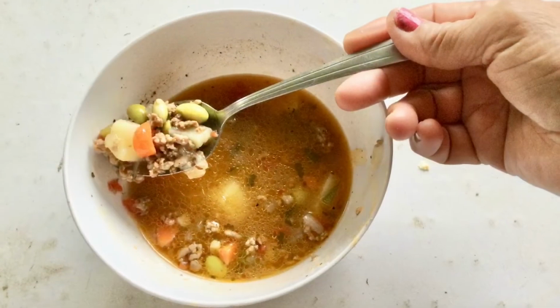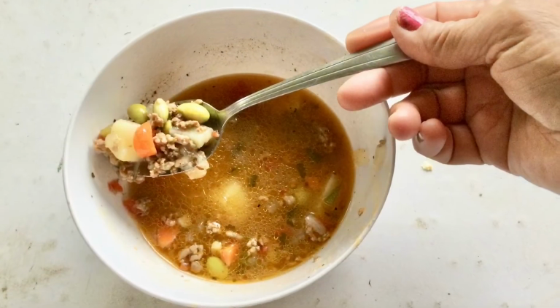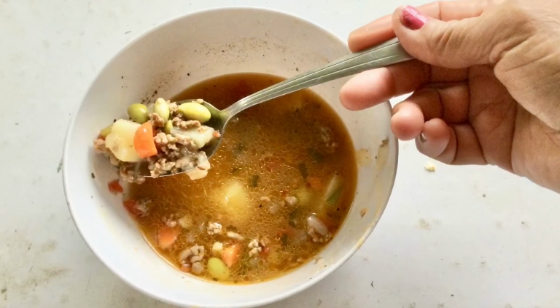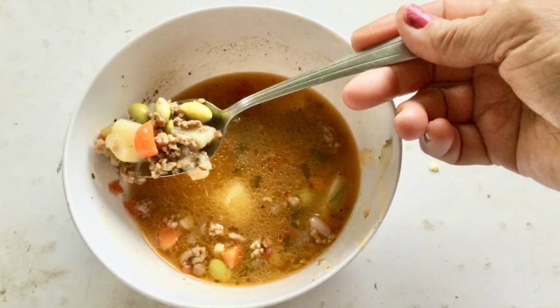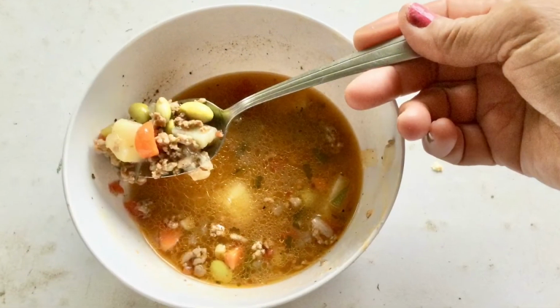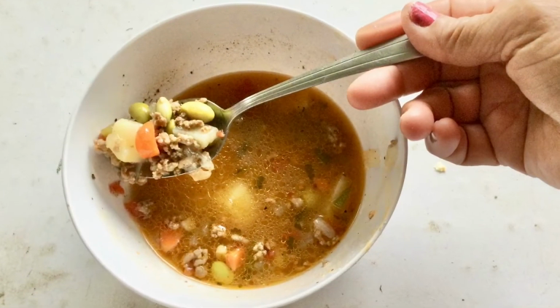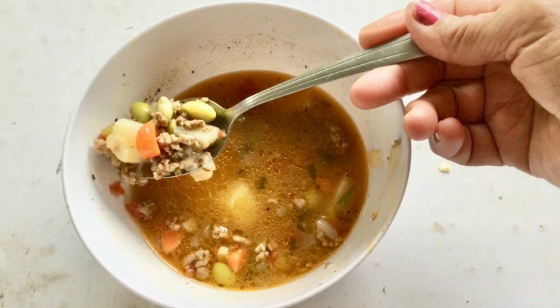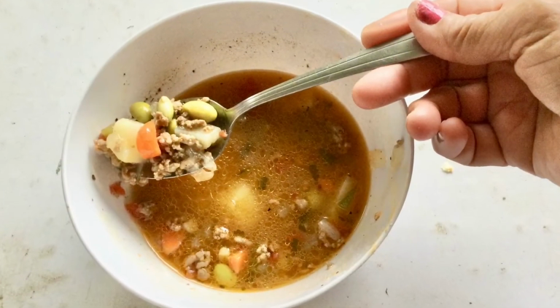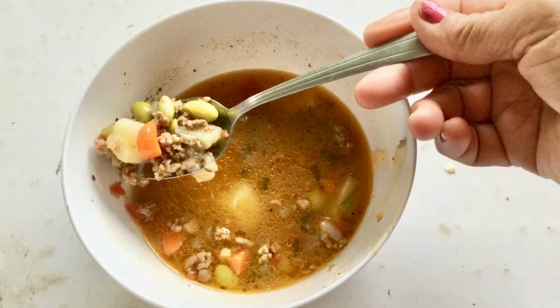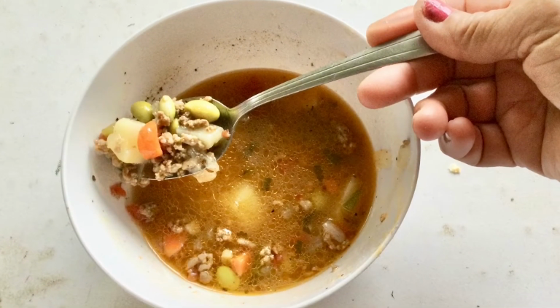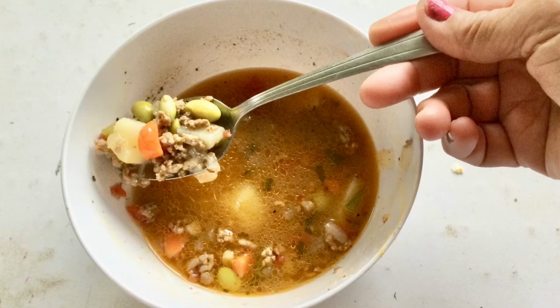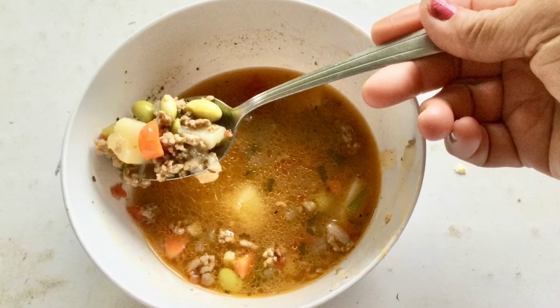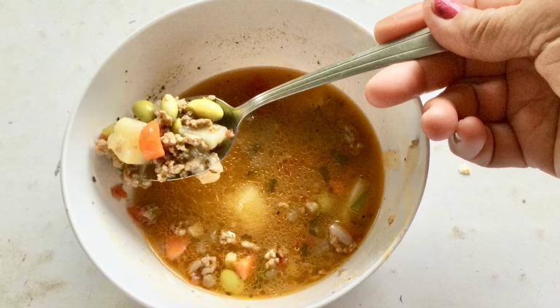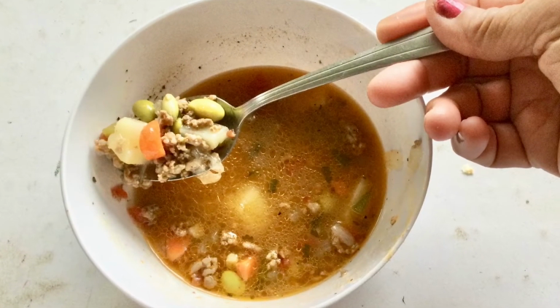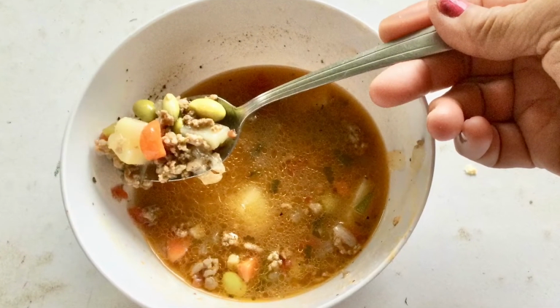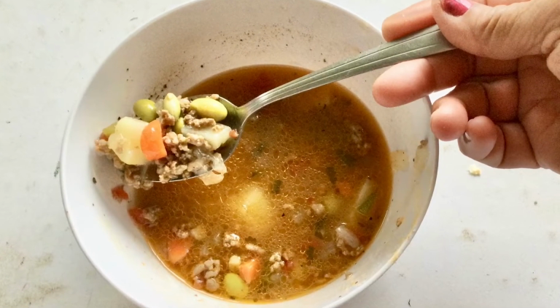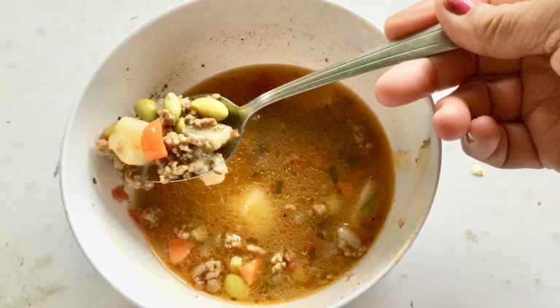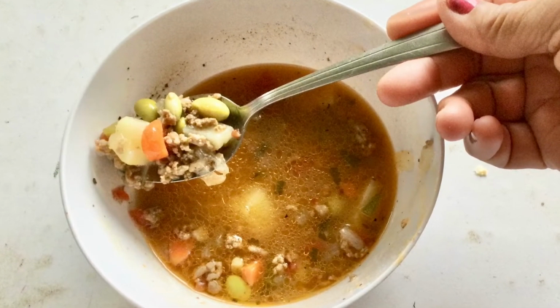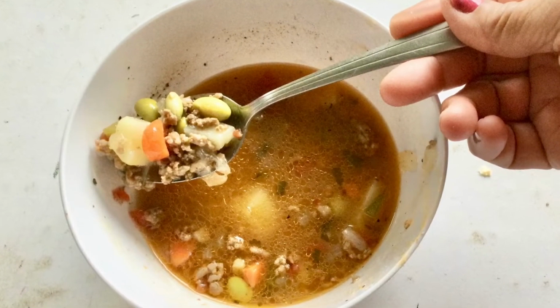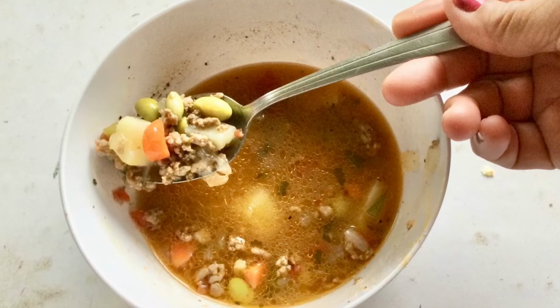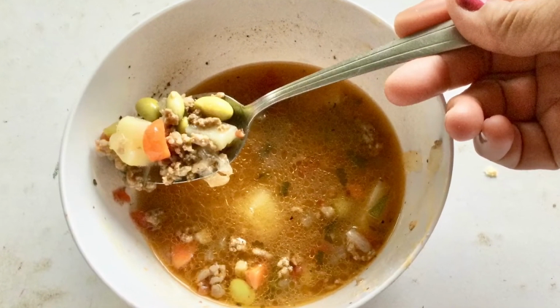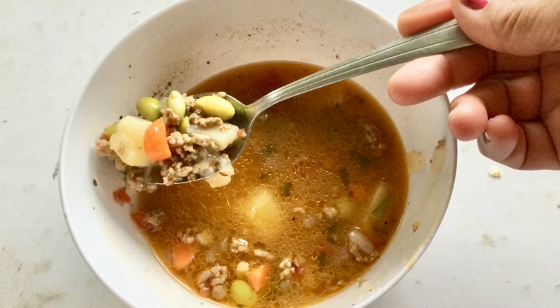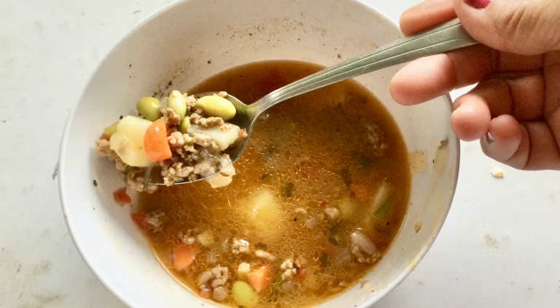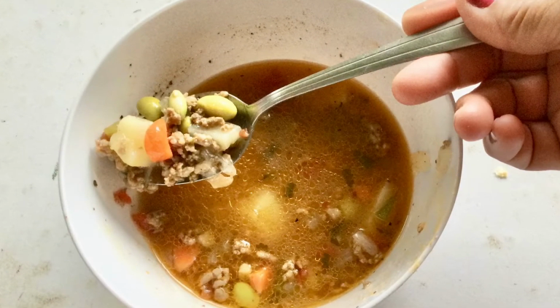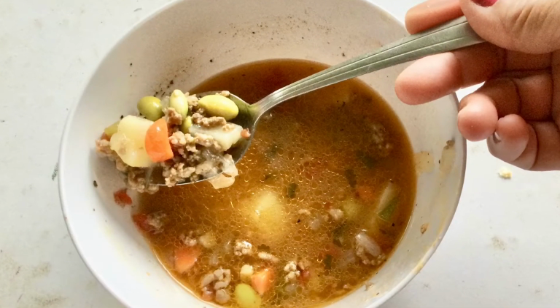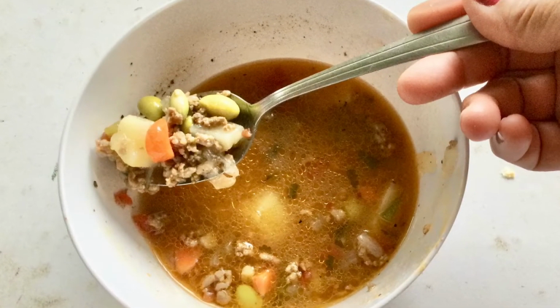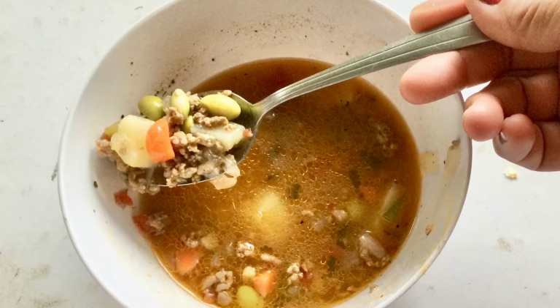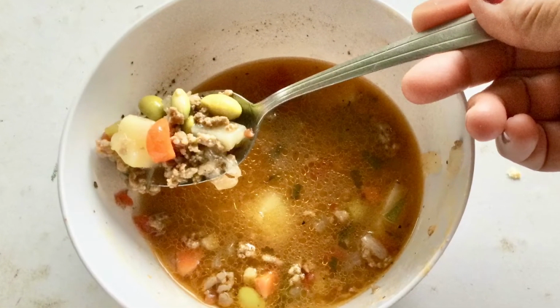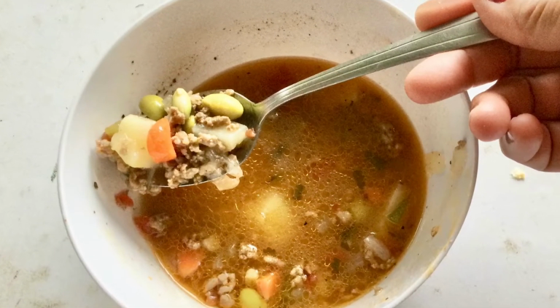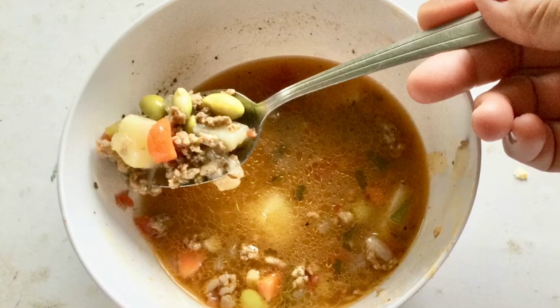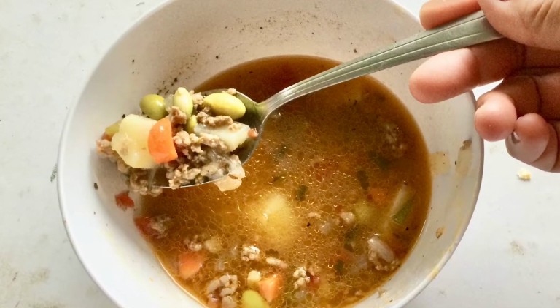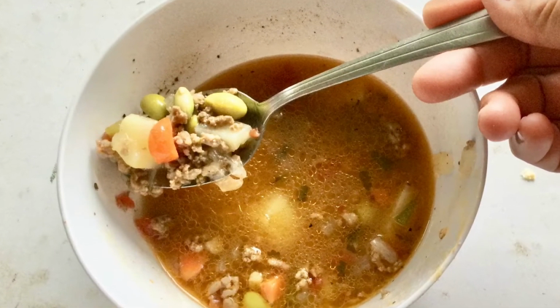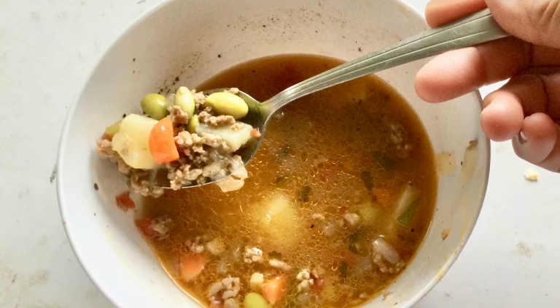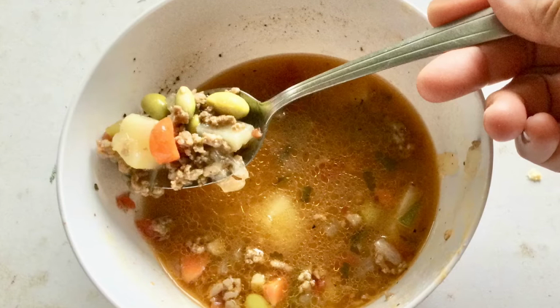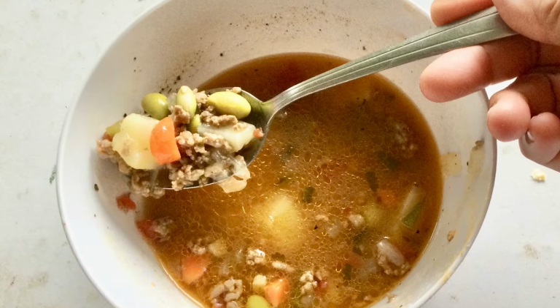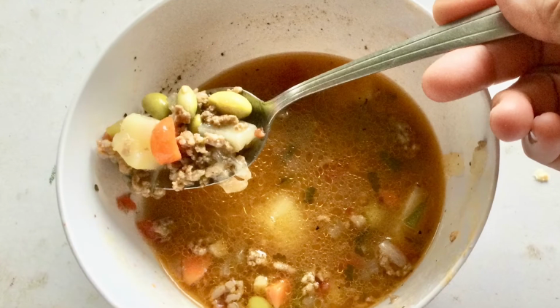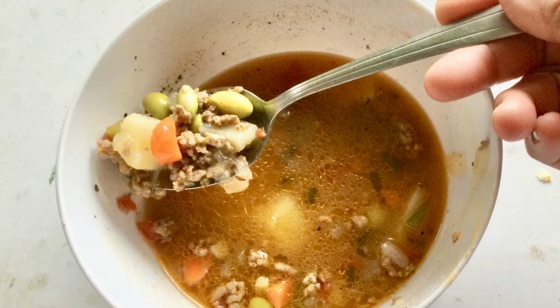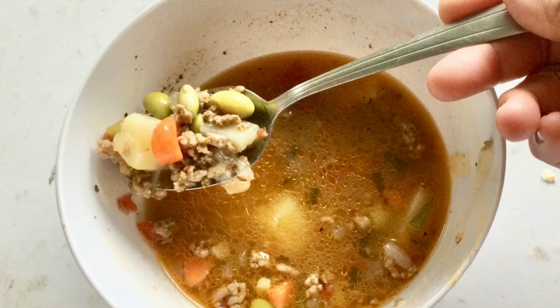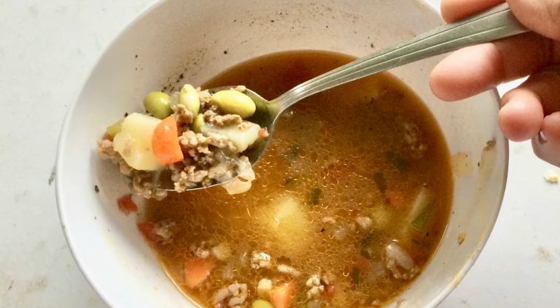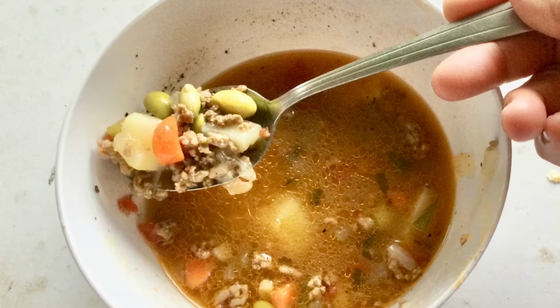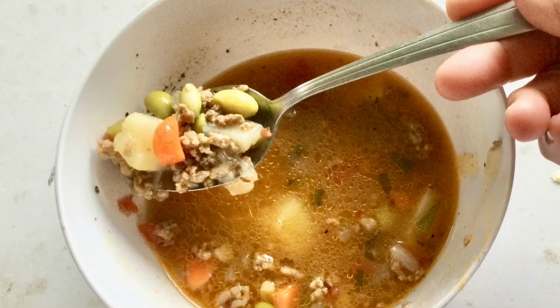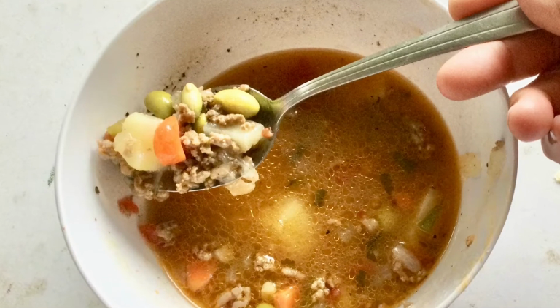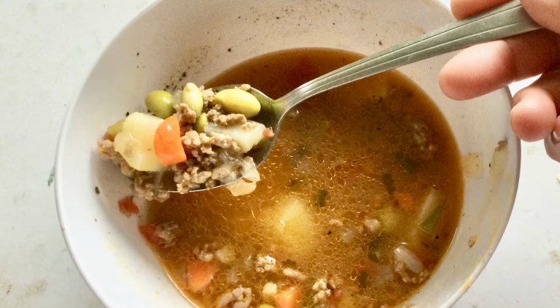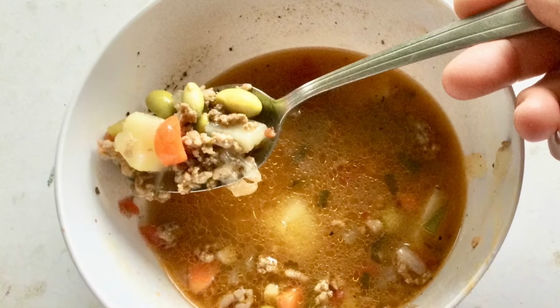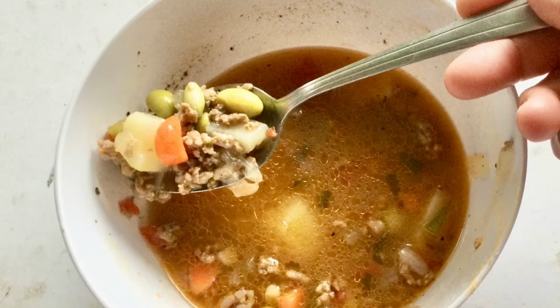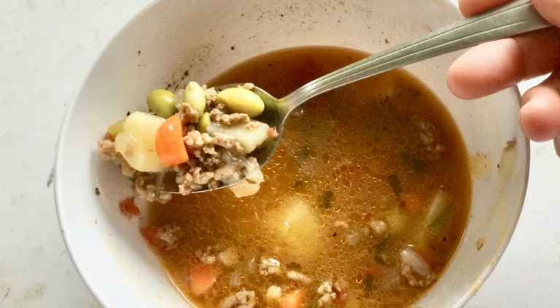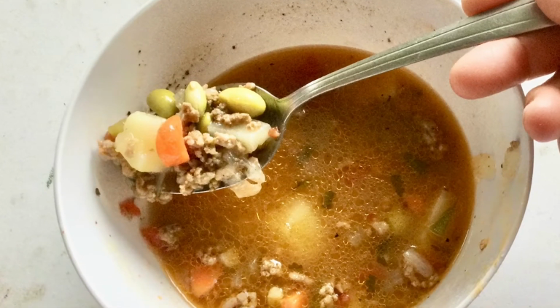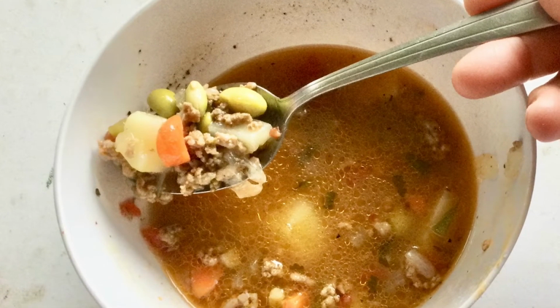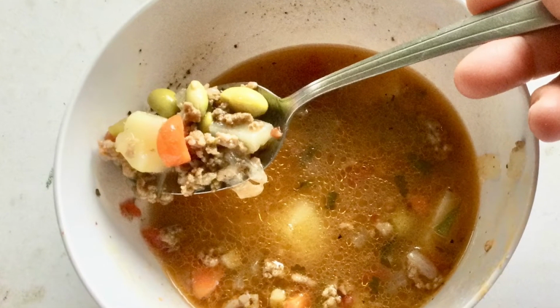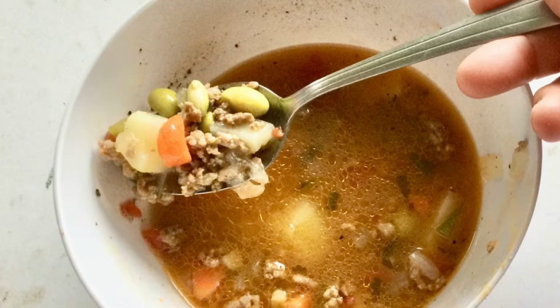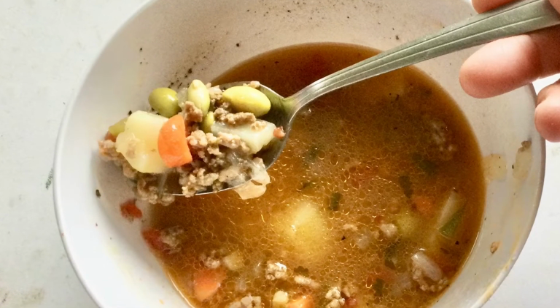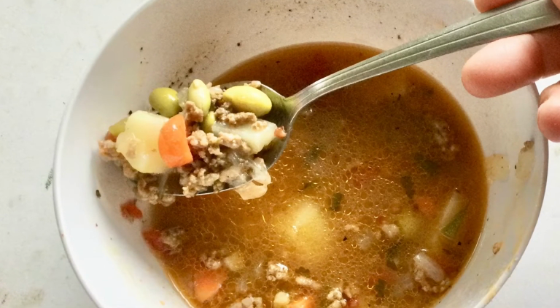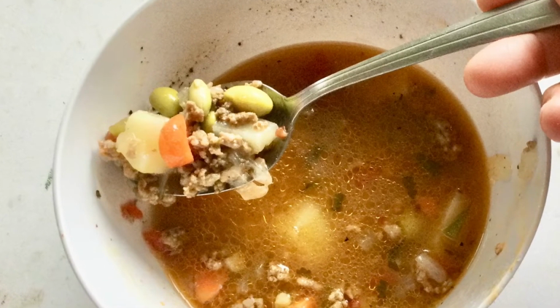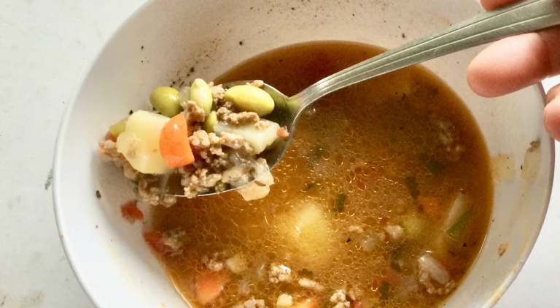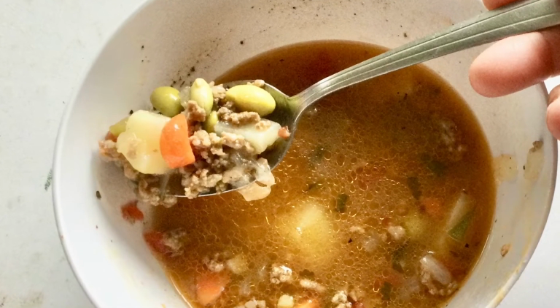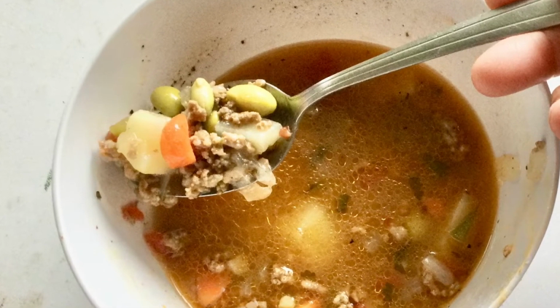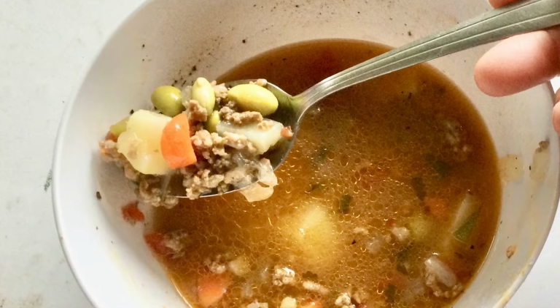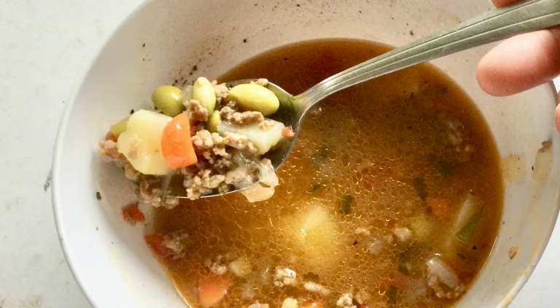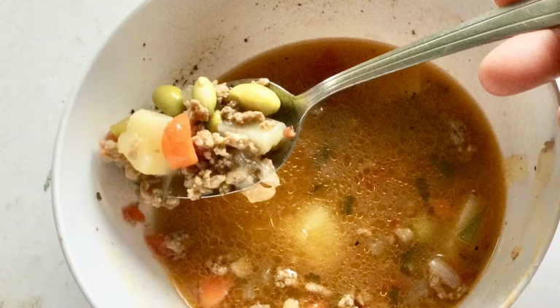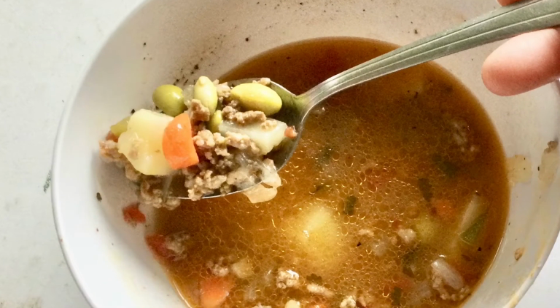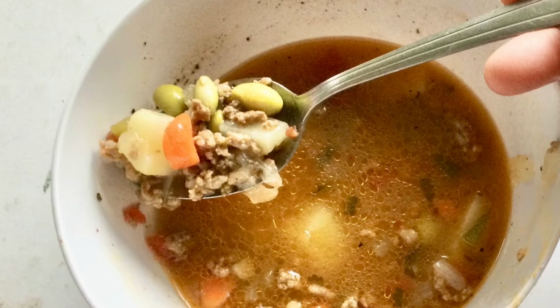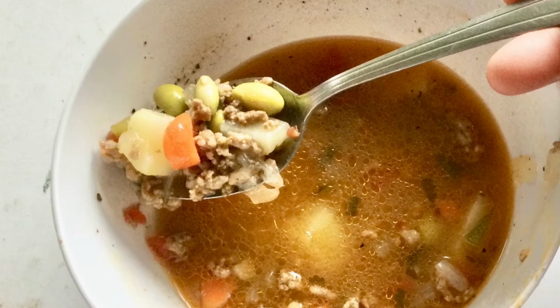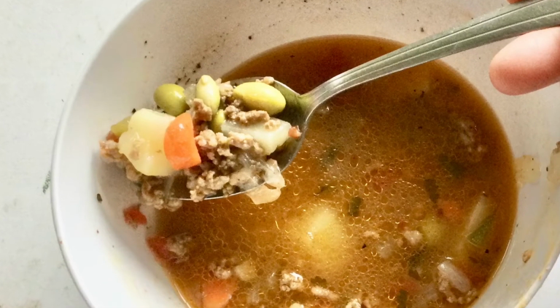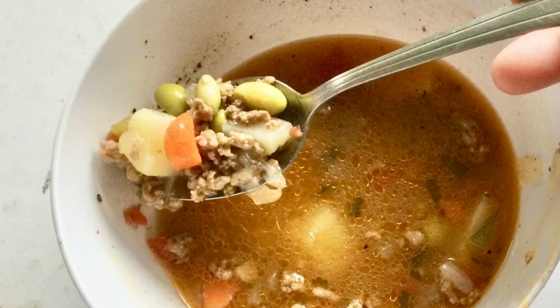In this spoon you can see the beef, onion, carrots, potato, and peas.